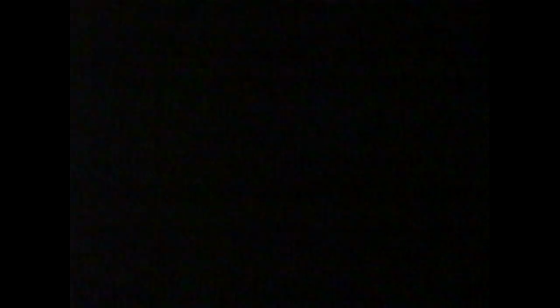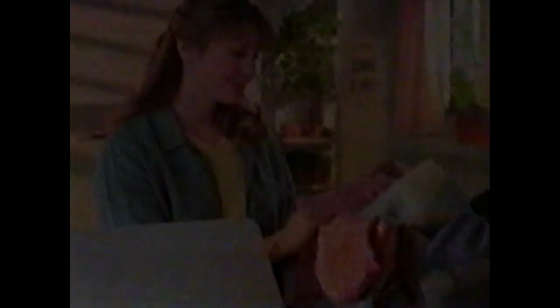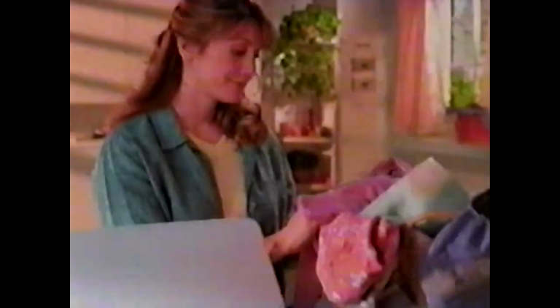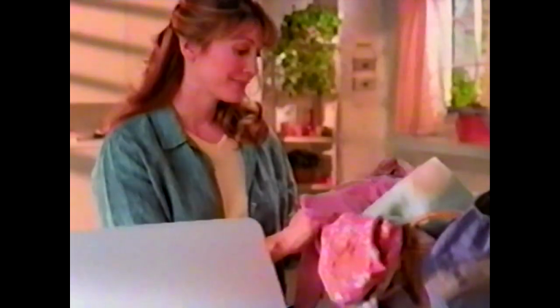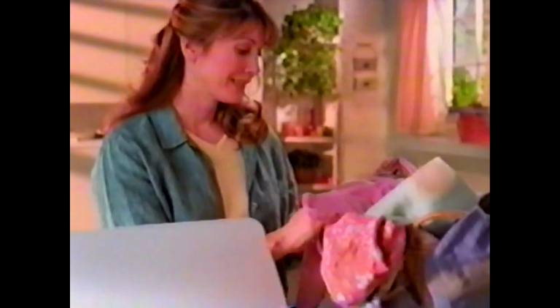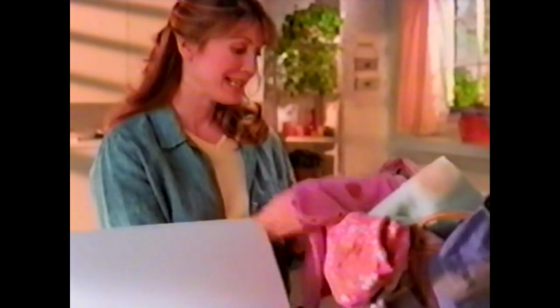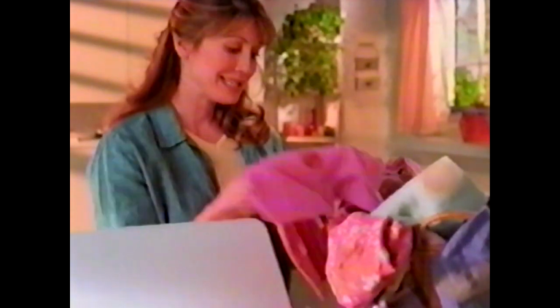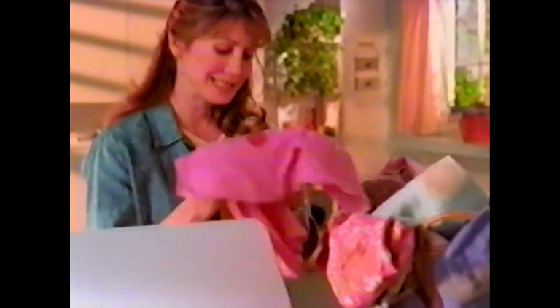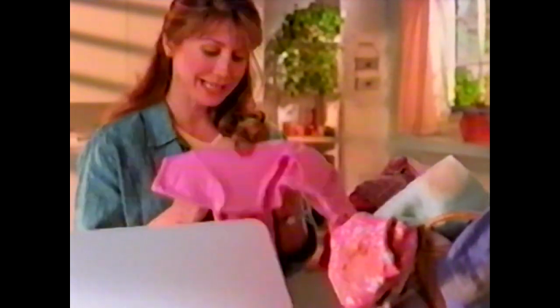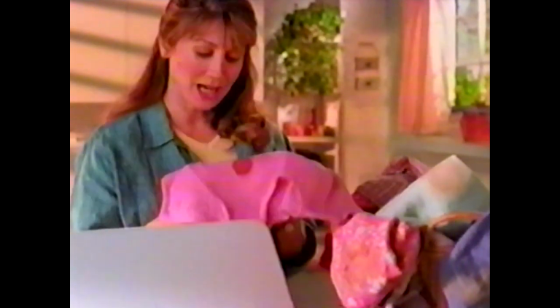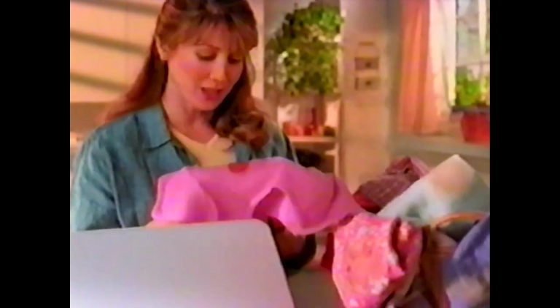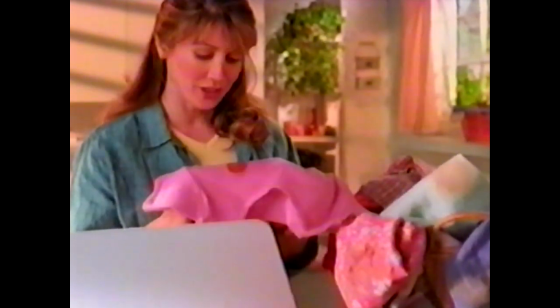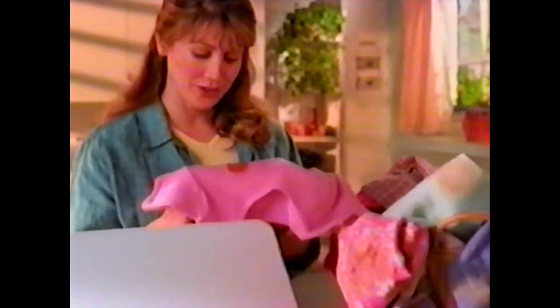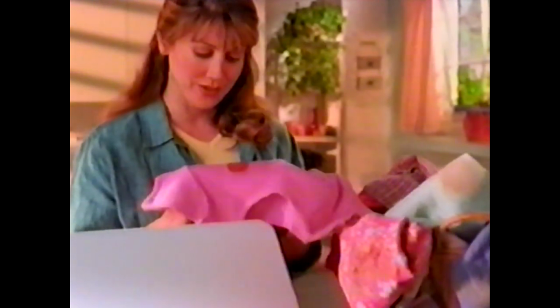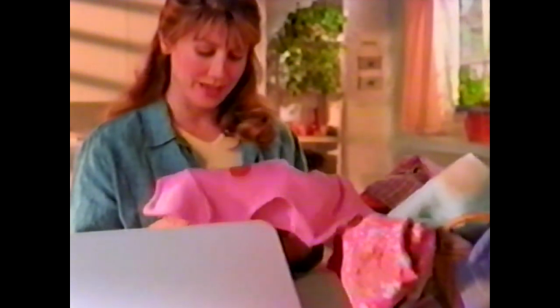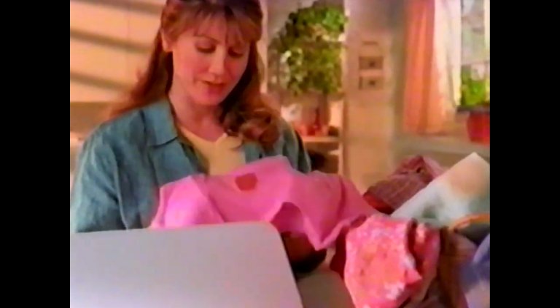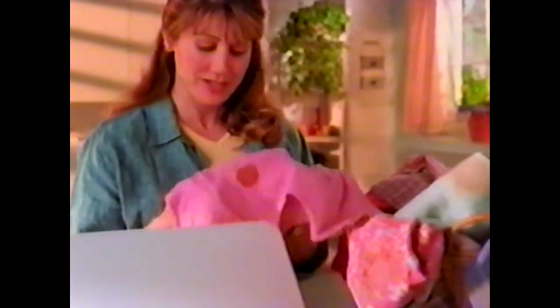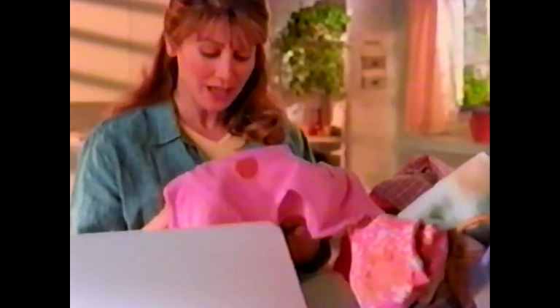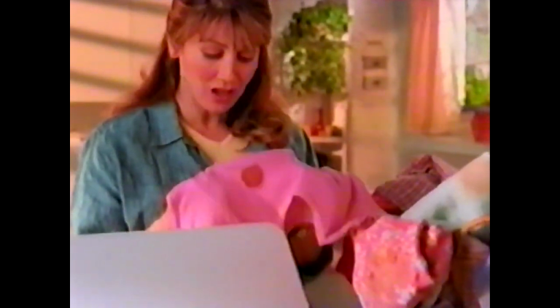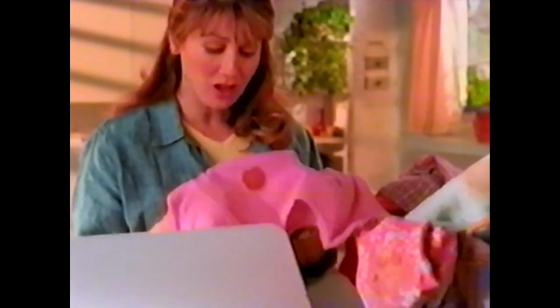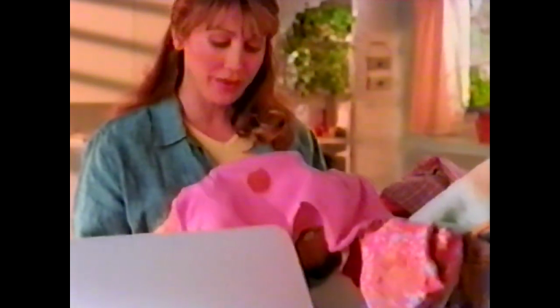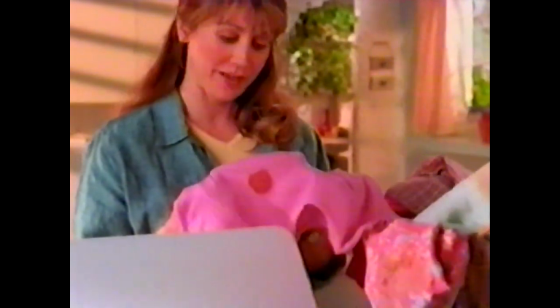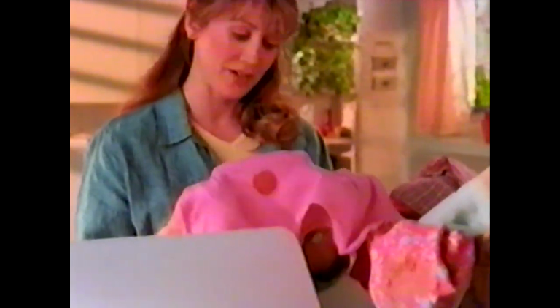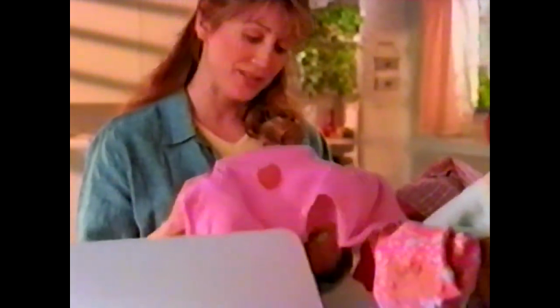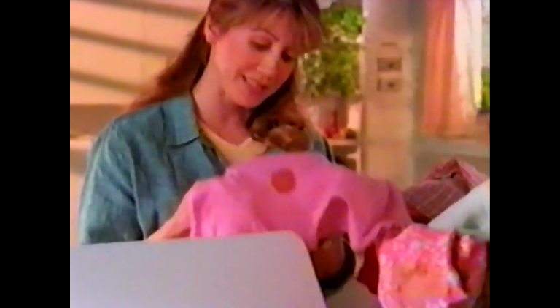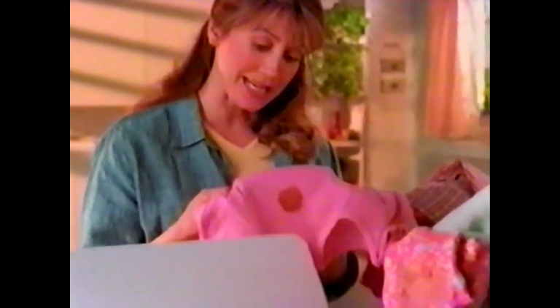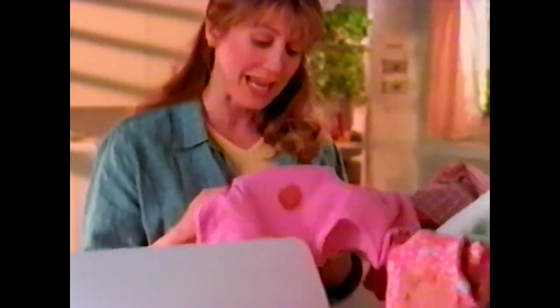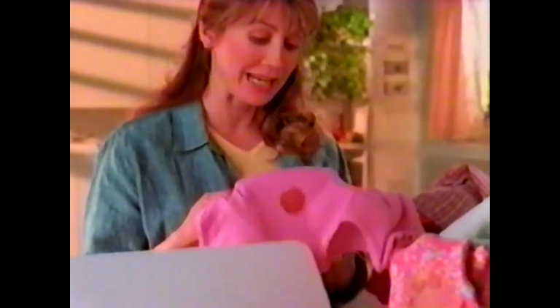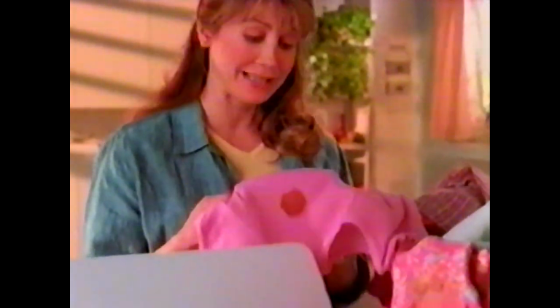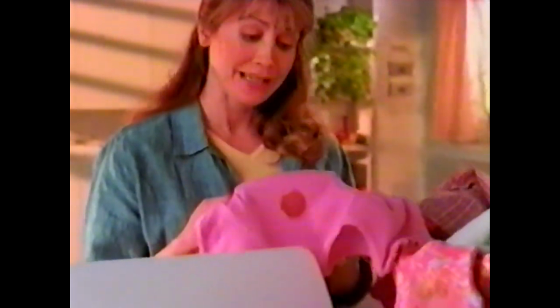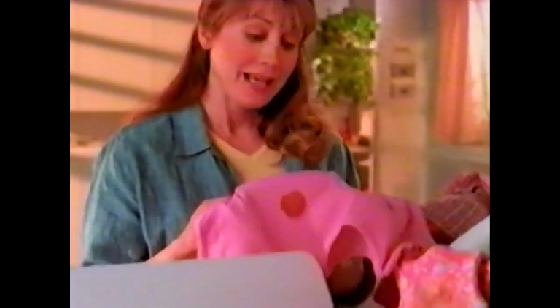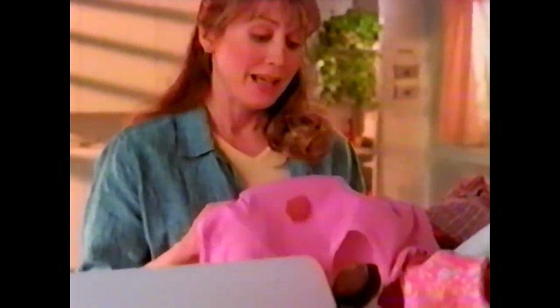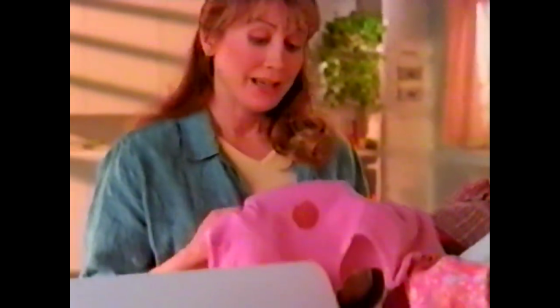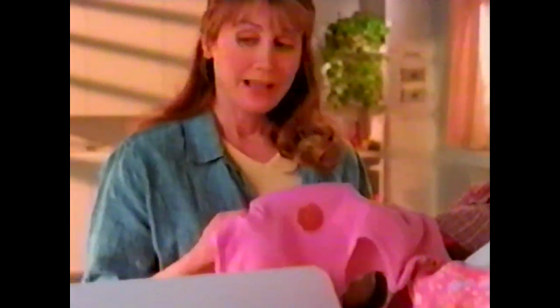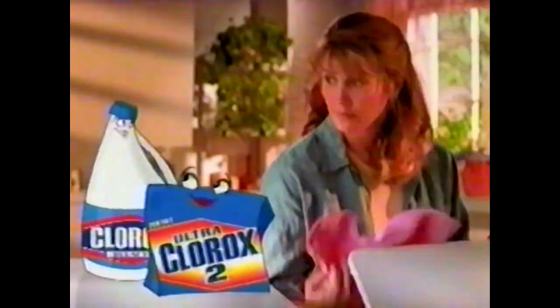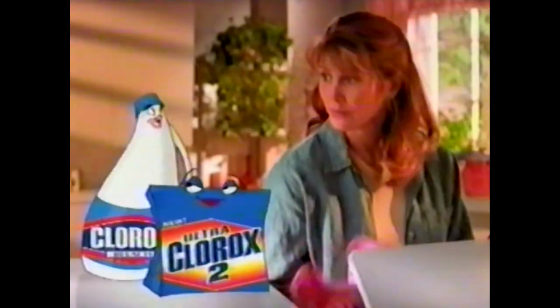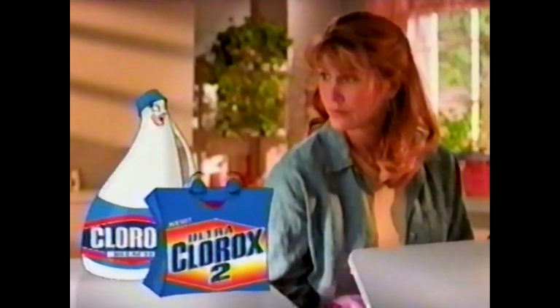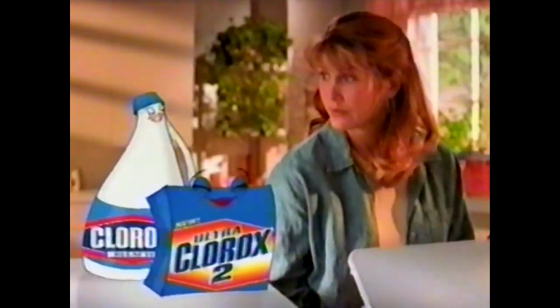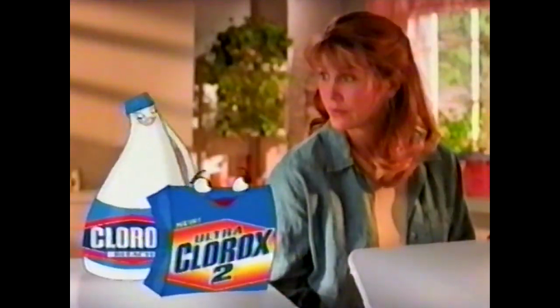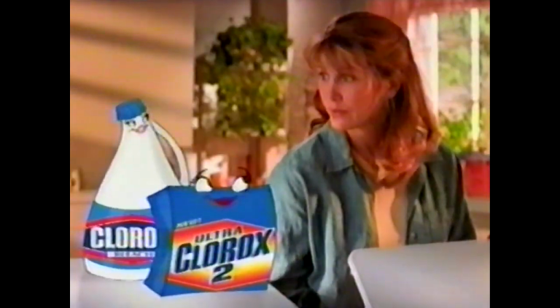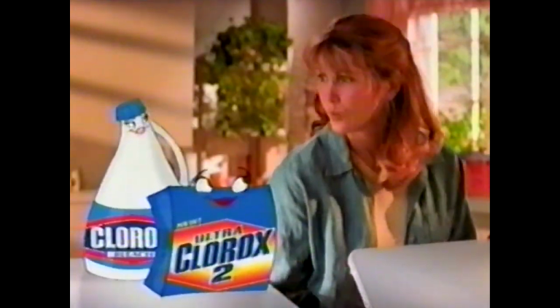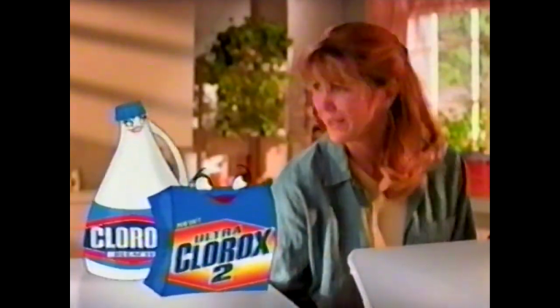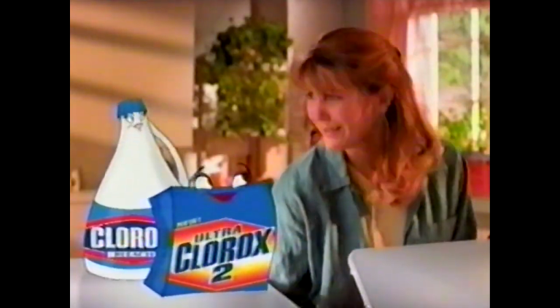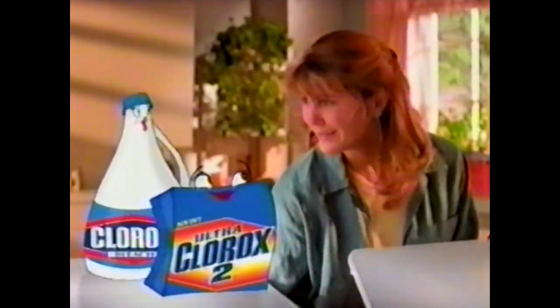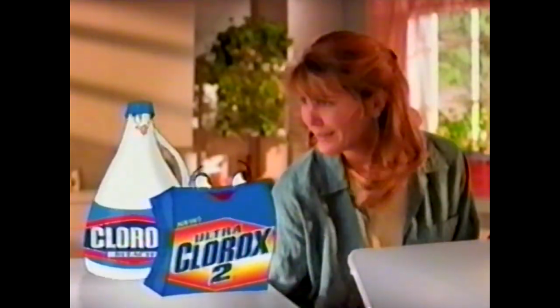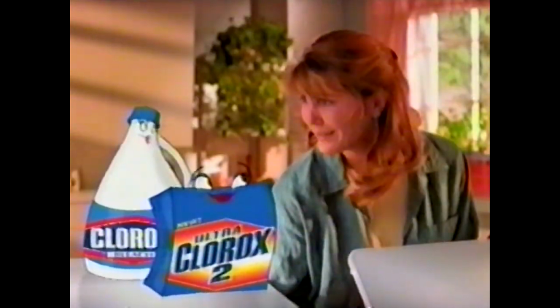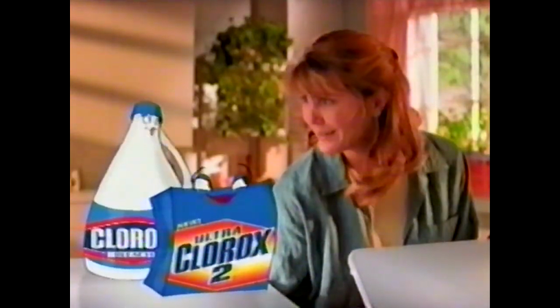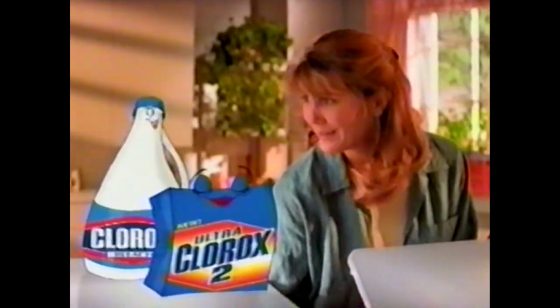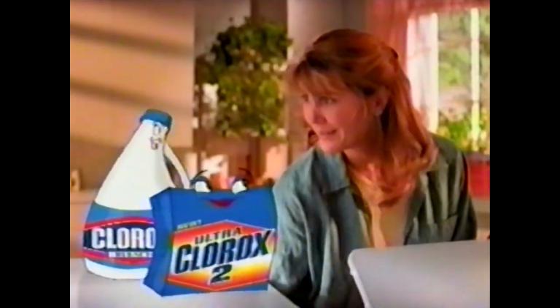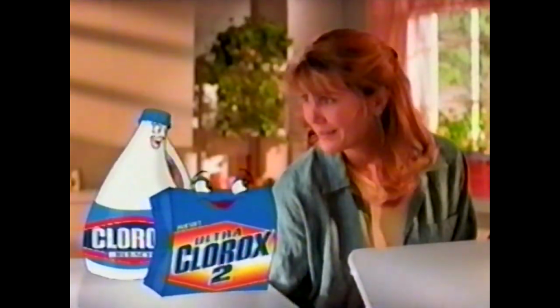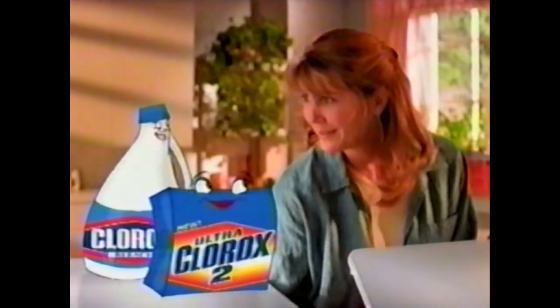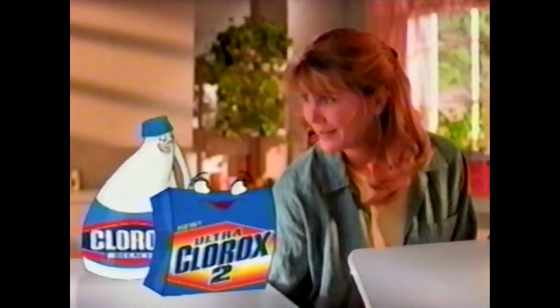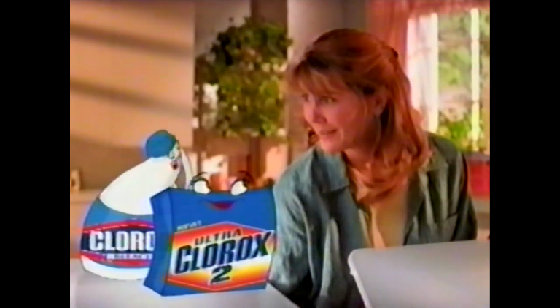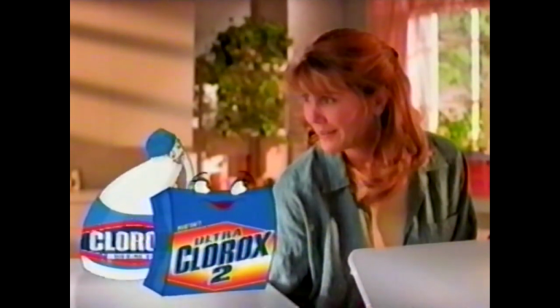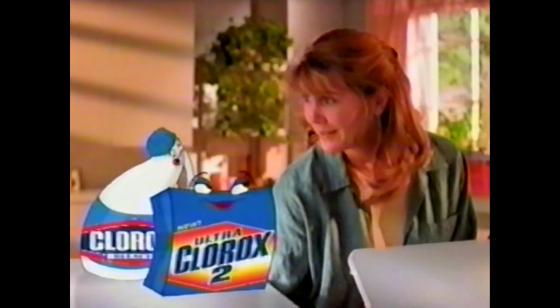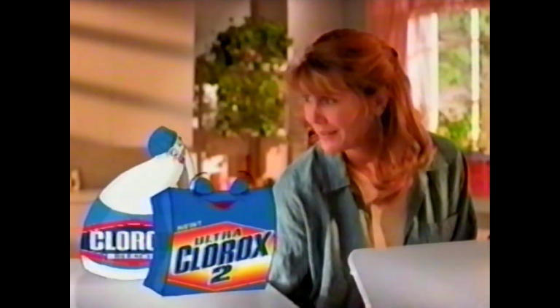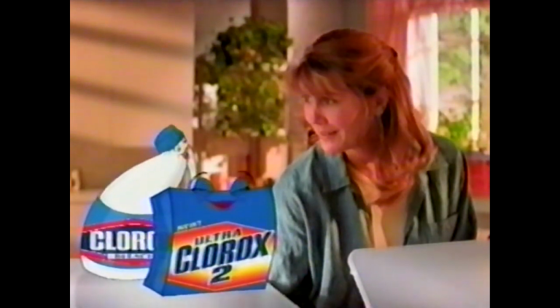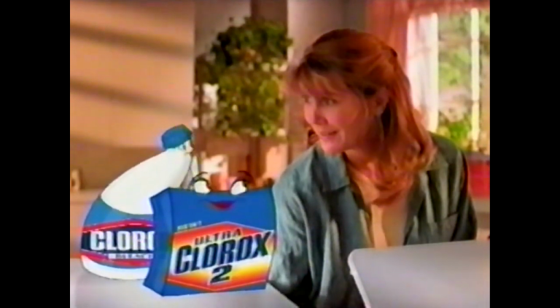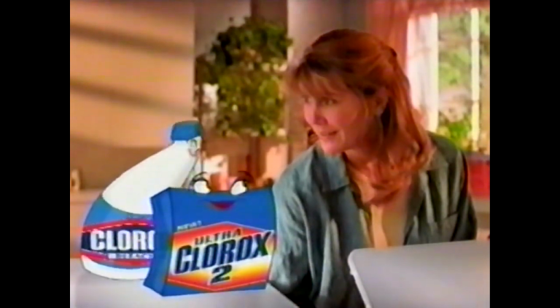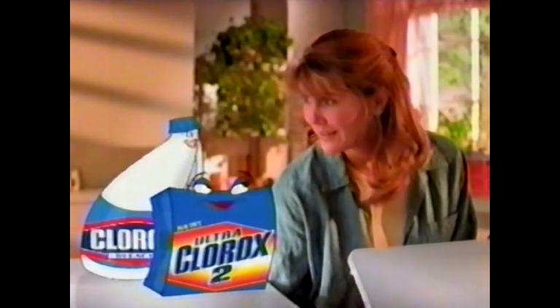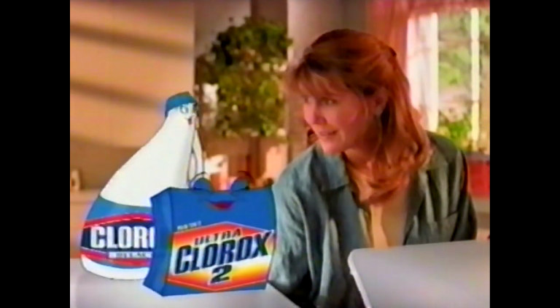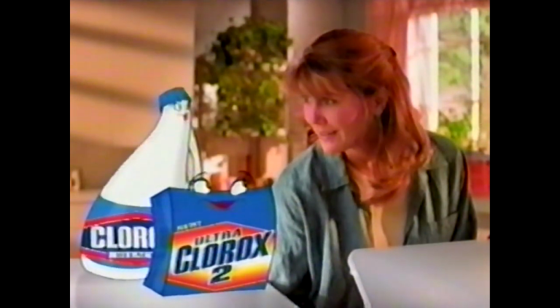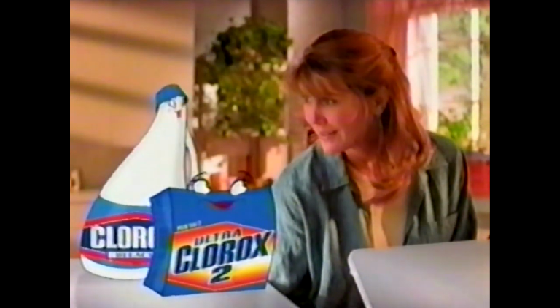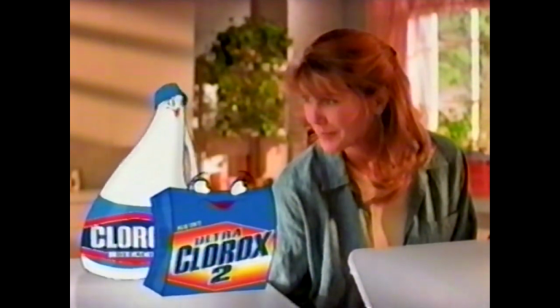These colors, they're dull, they're stained. They're perfect. What? For new dry Ultra Clorox 2.